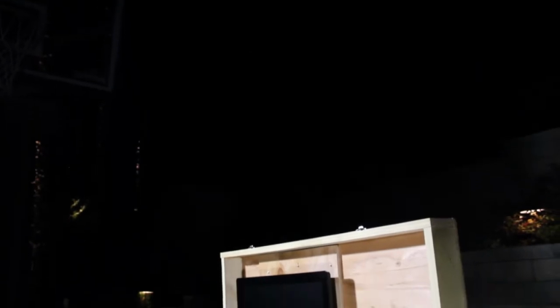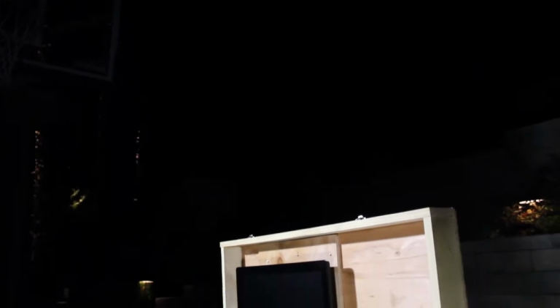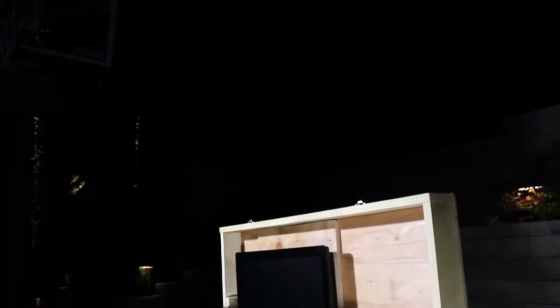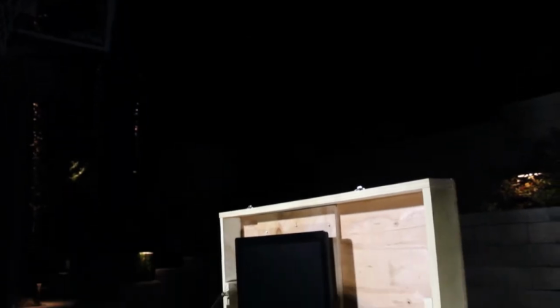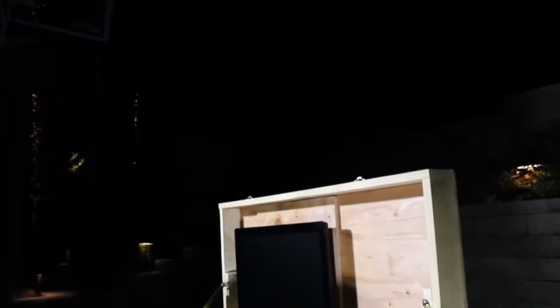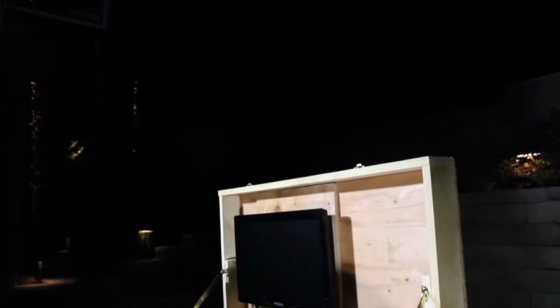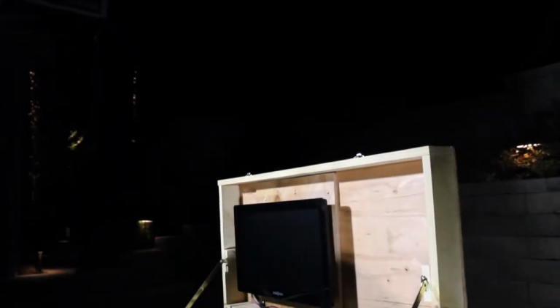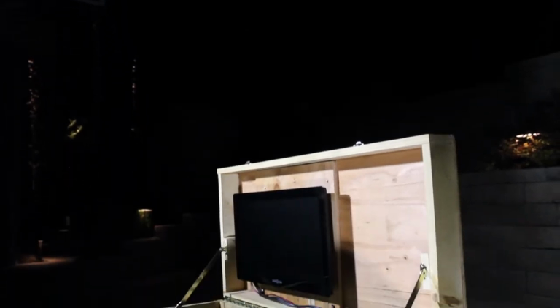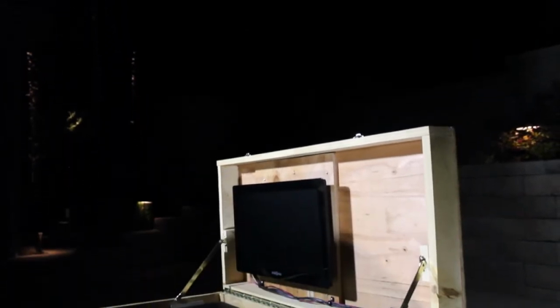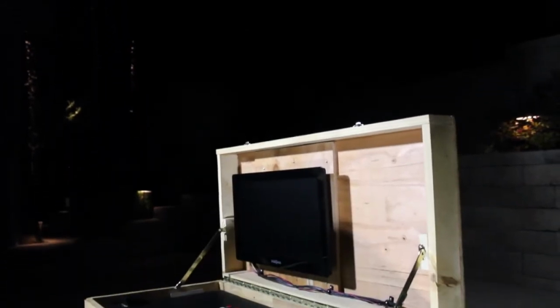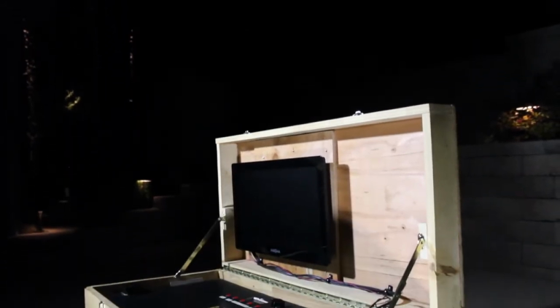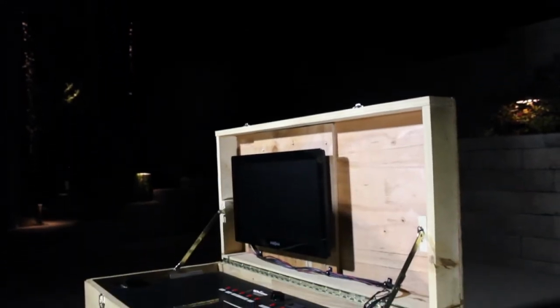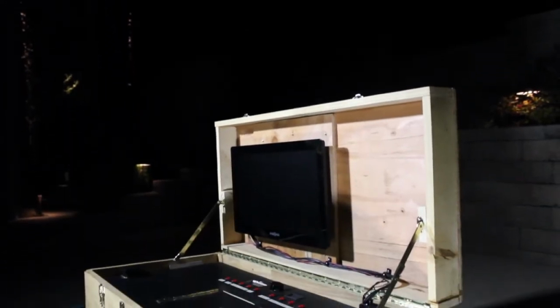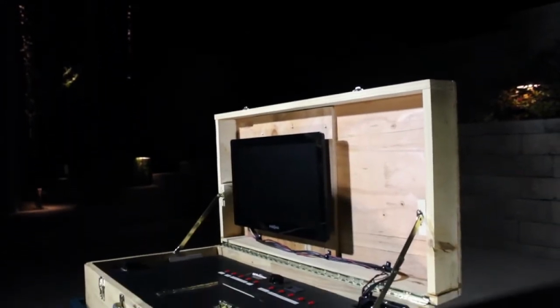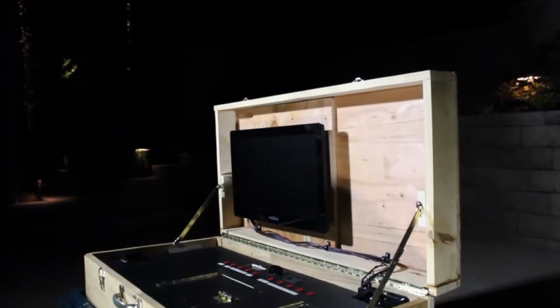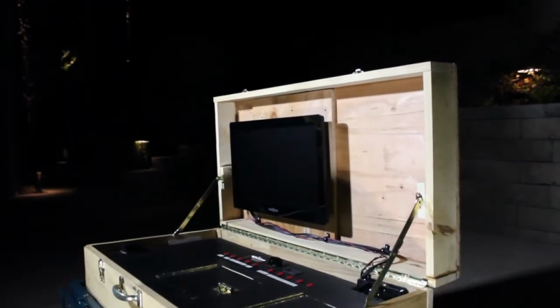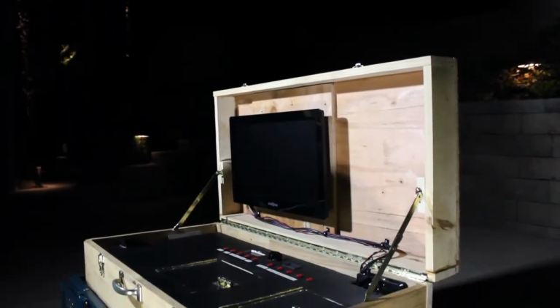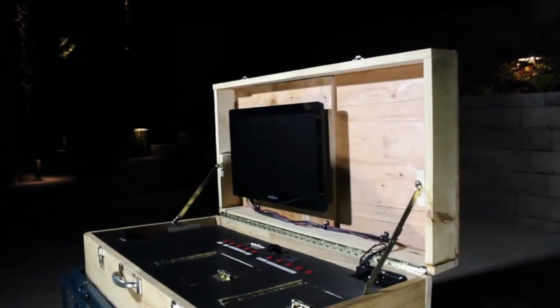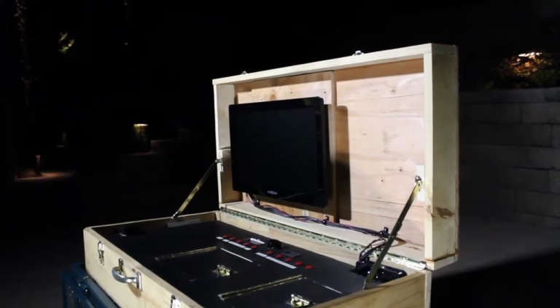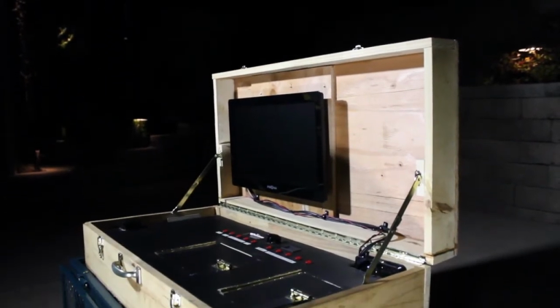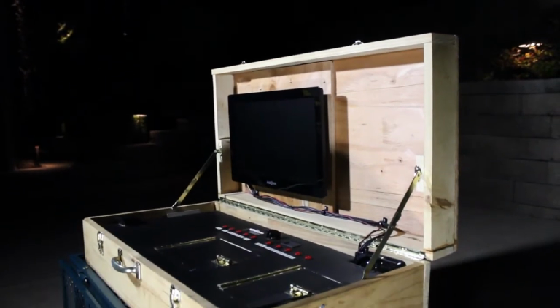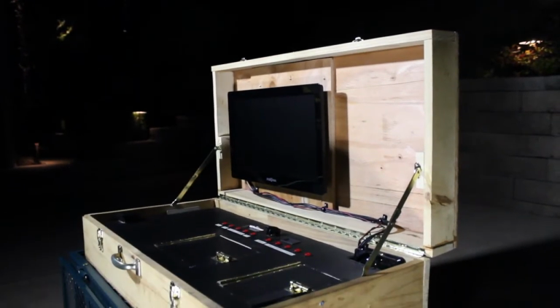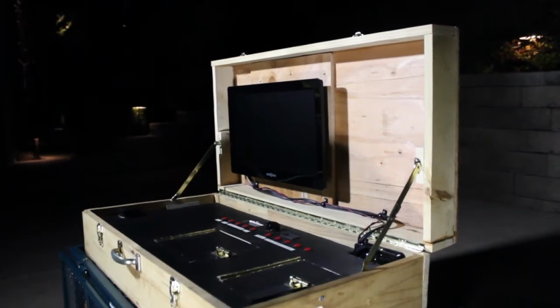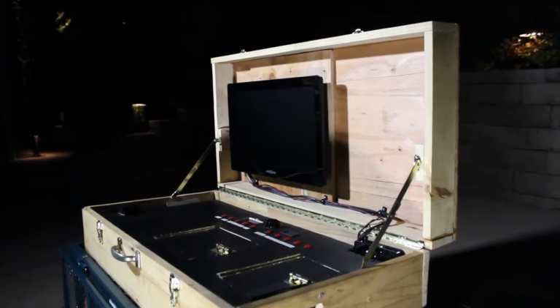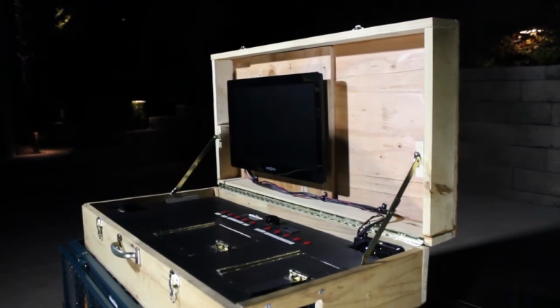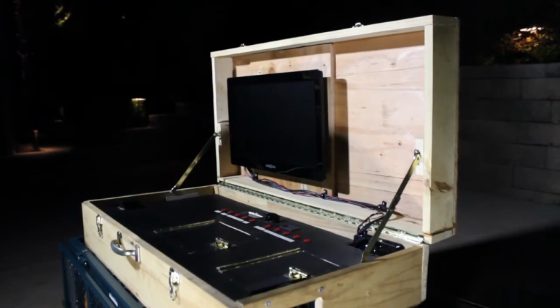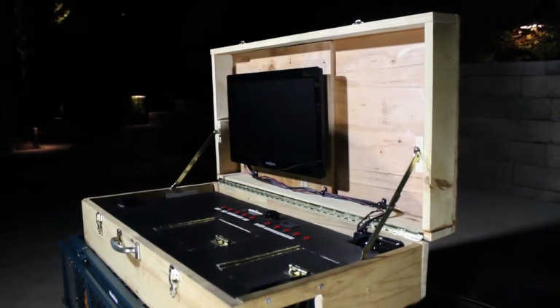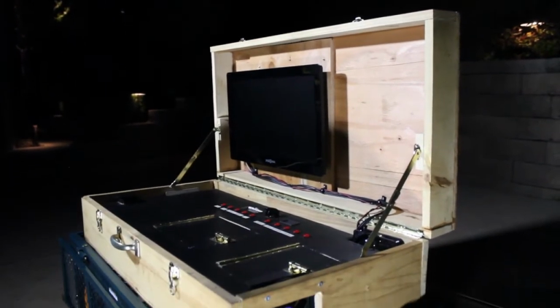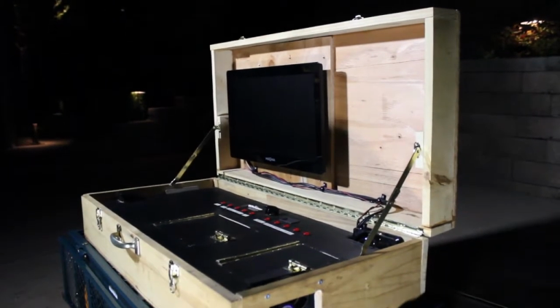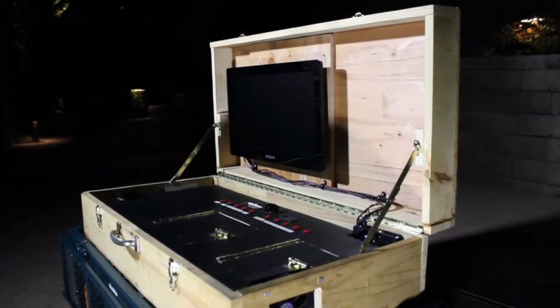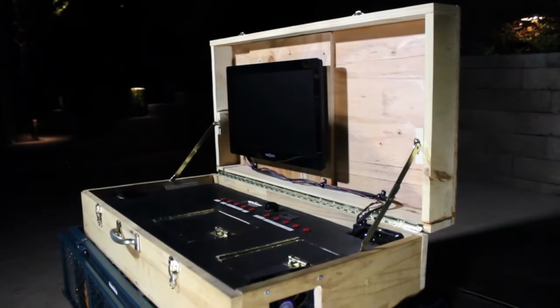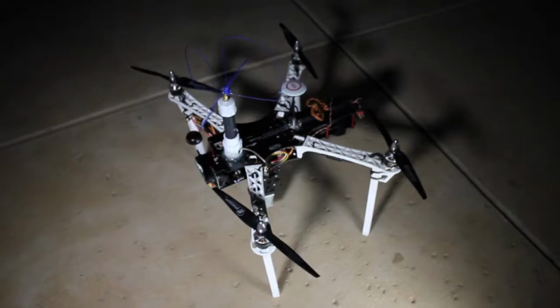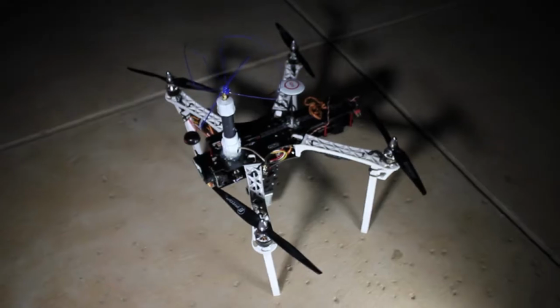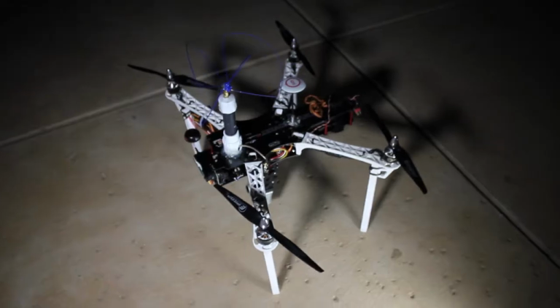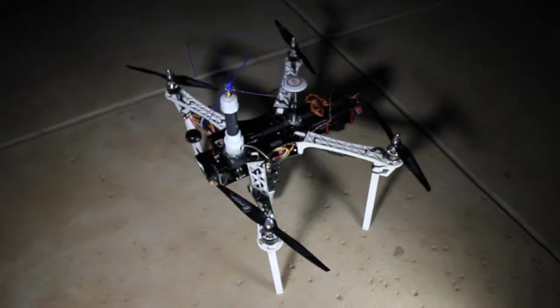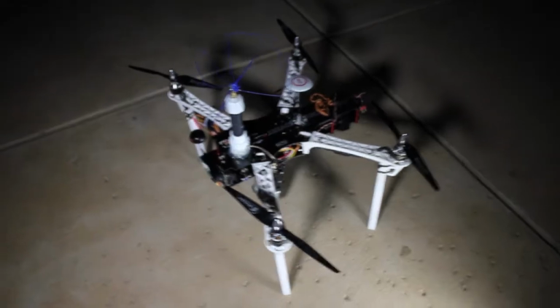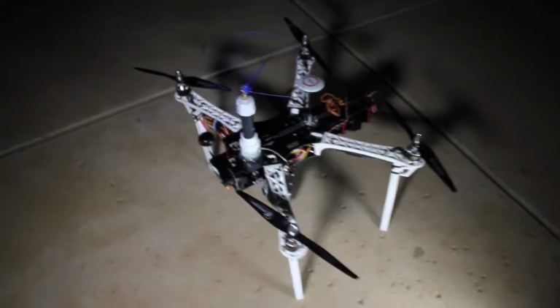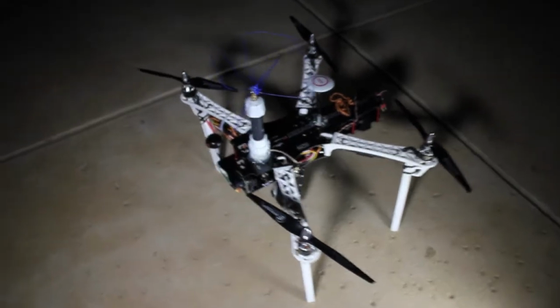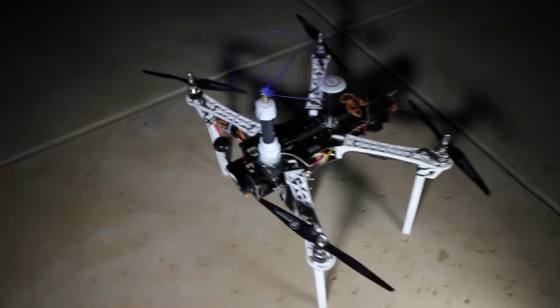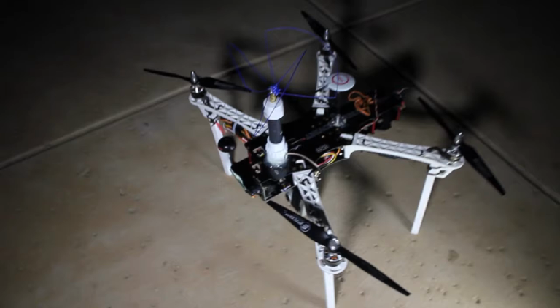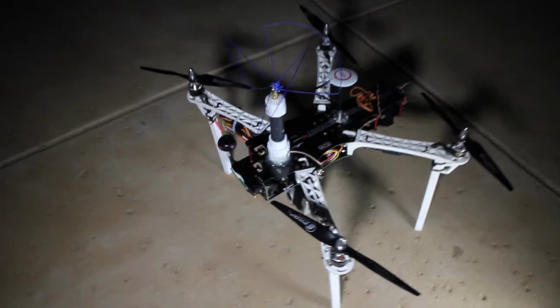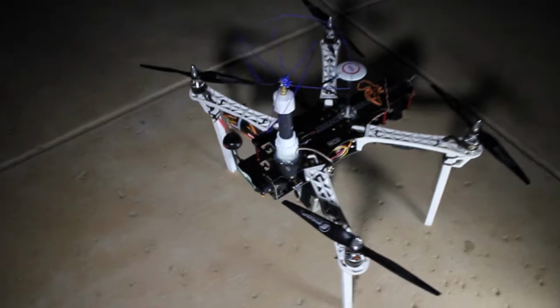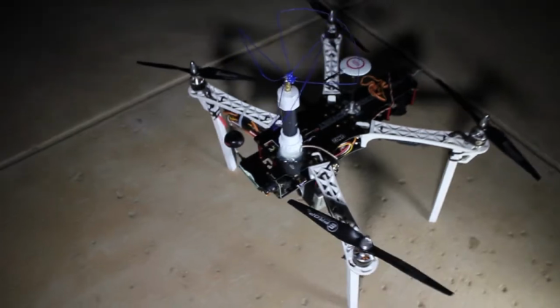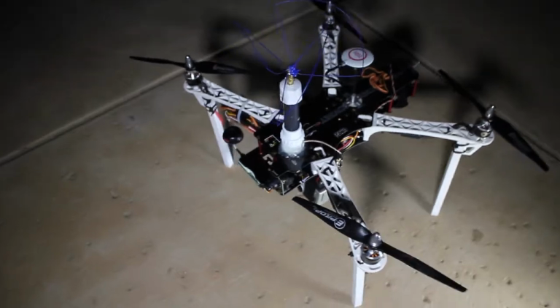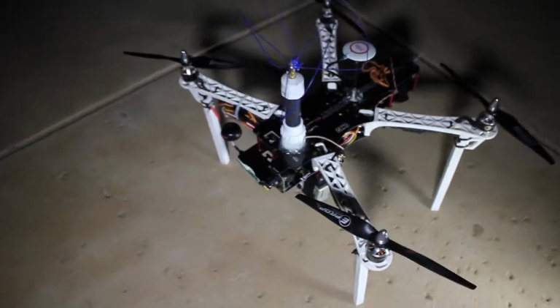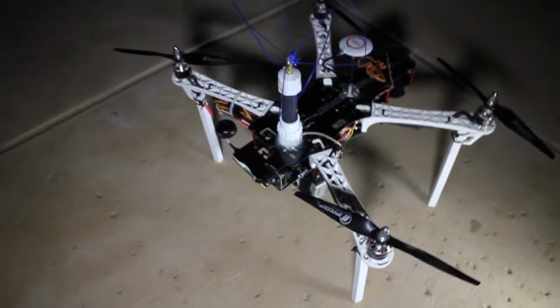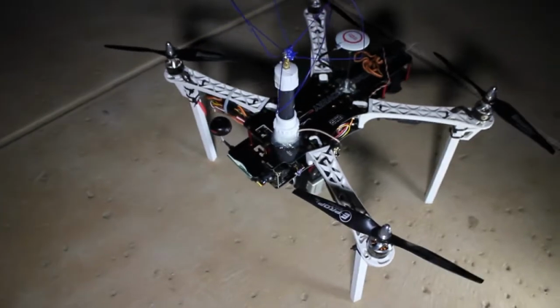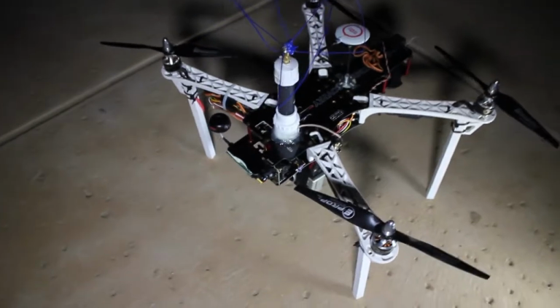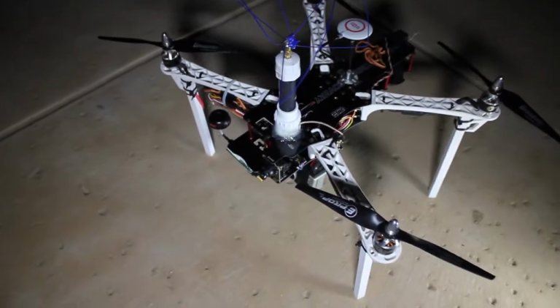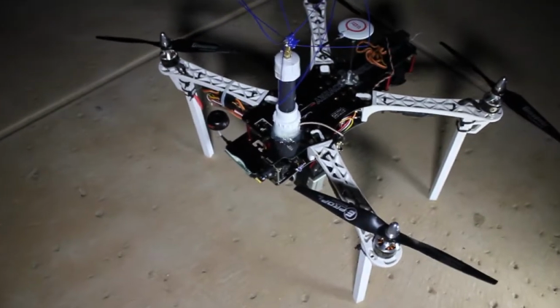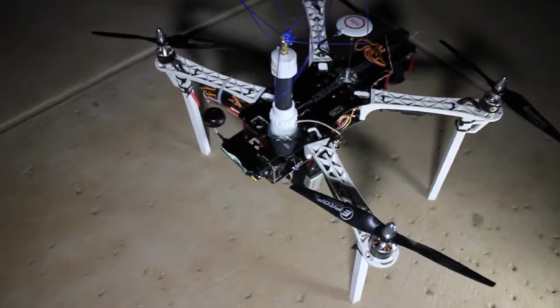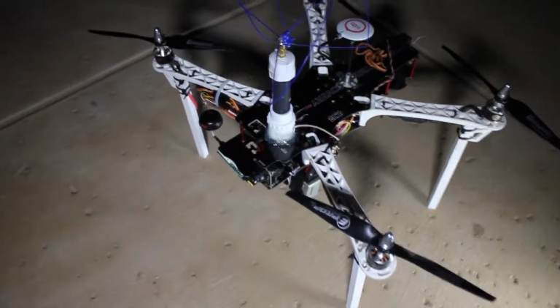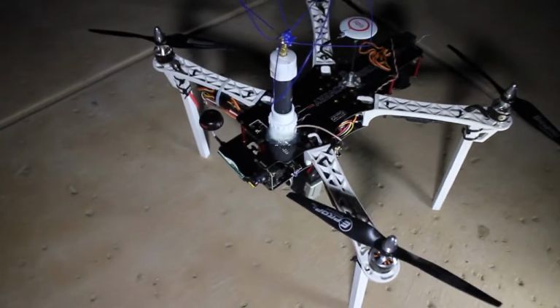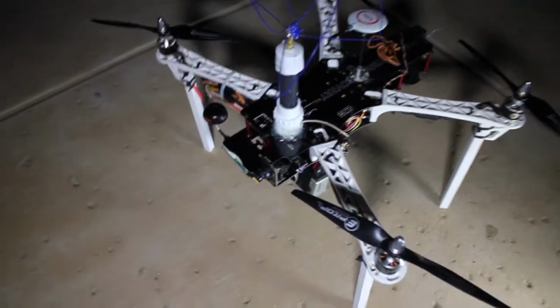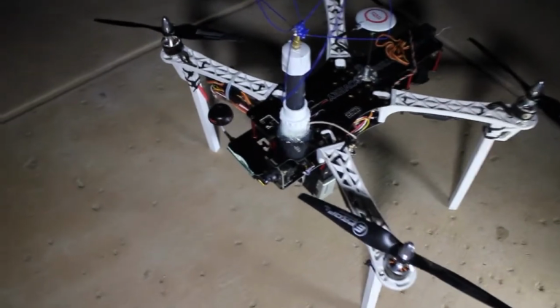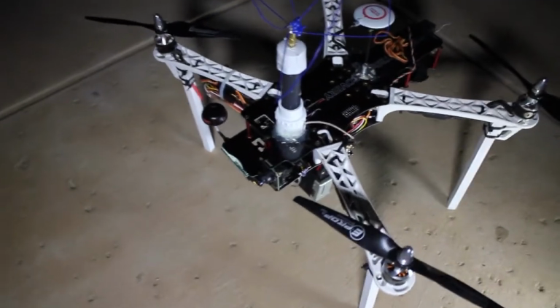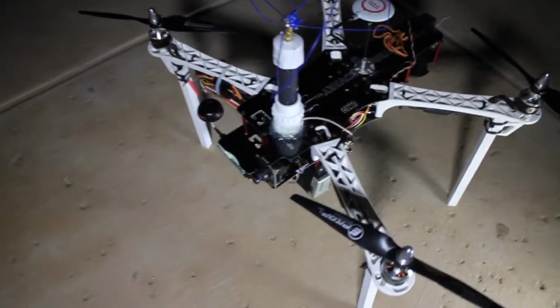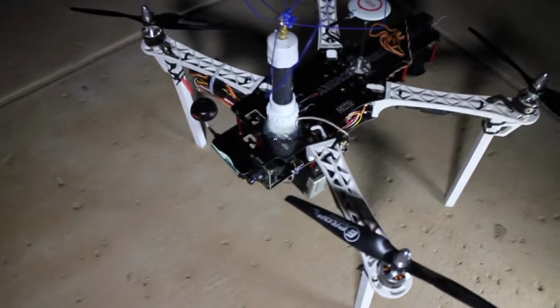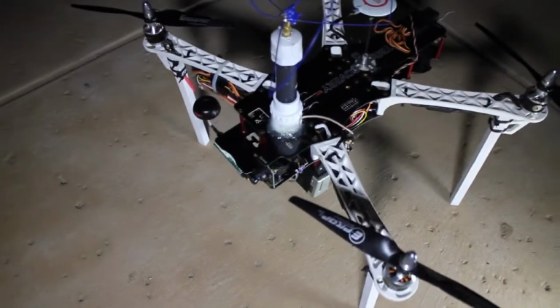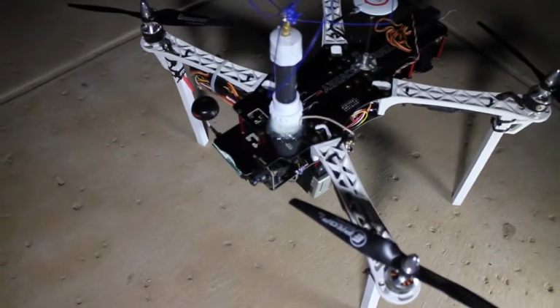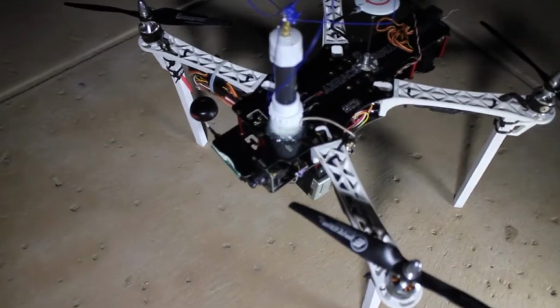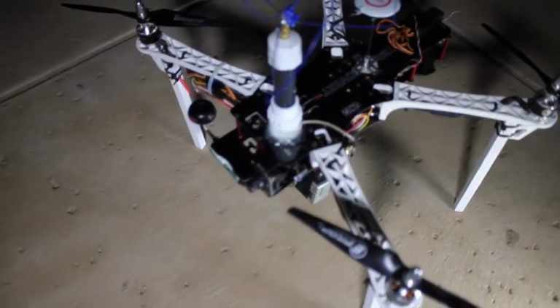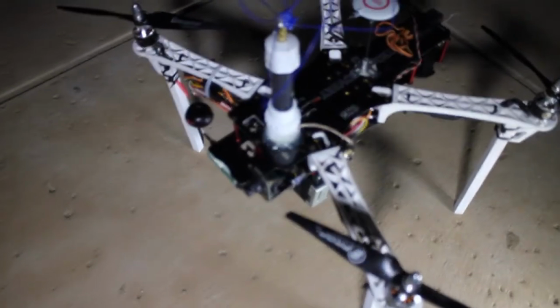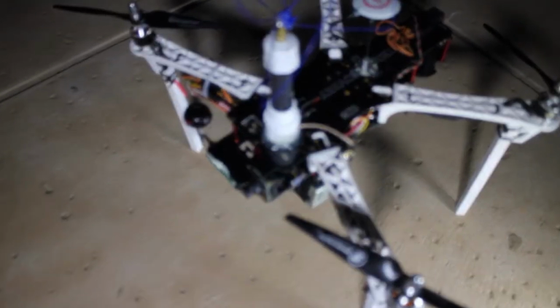Welcome. These videos depict my video drone project. After the video, please feel free to check out more videos about the drone.